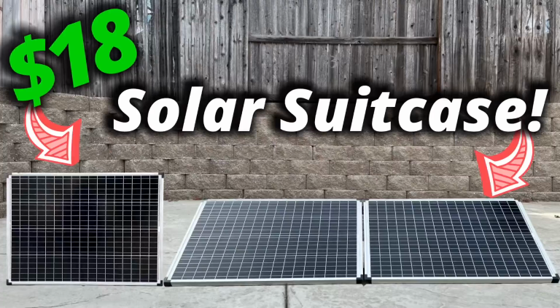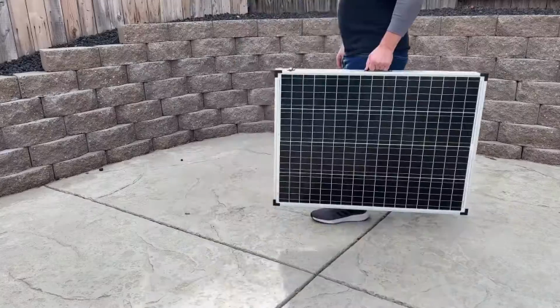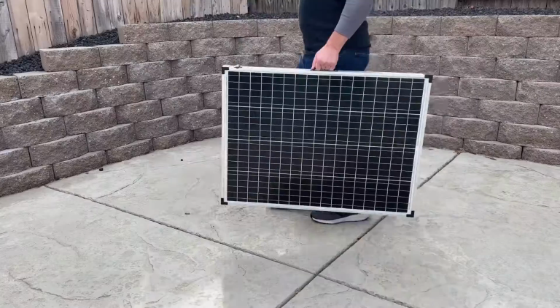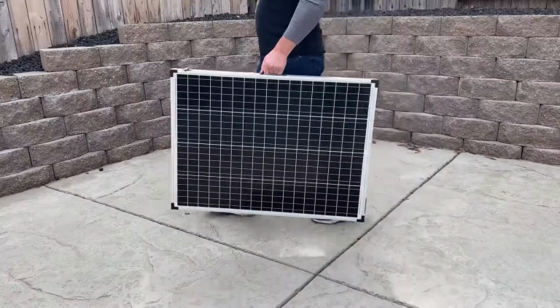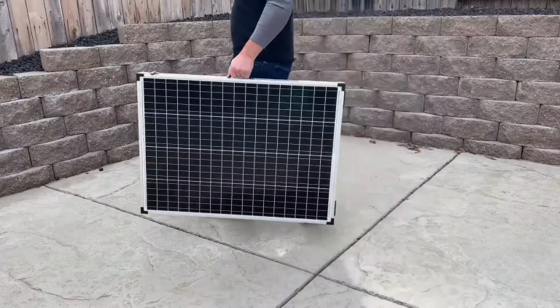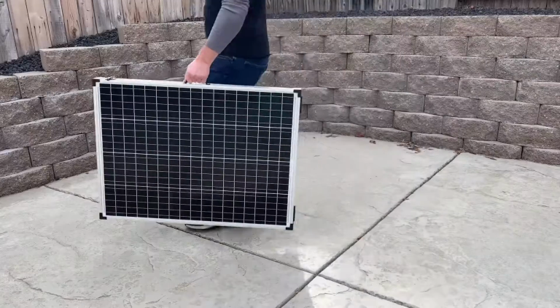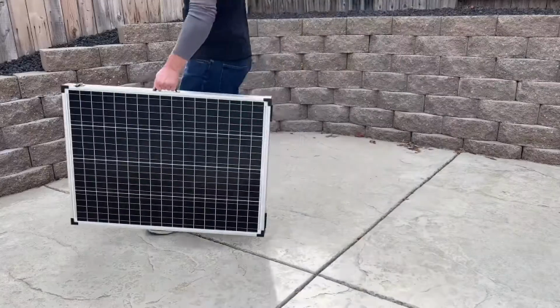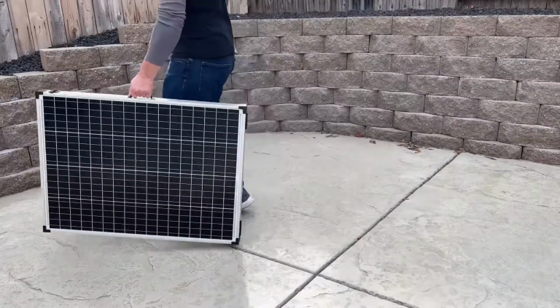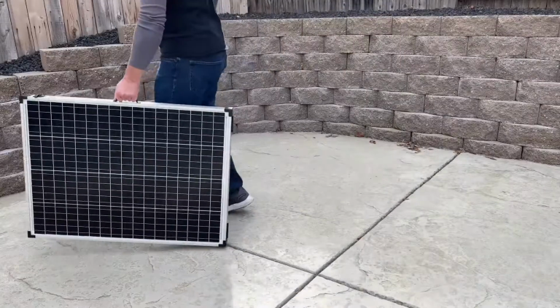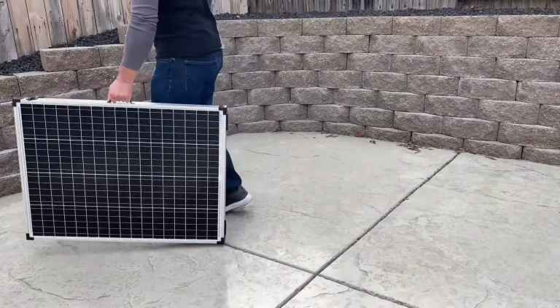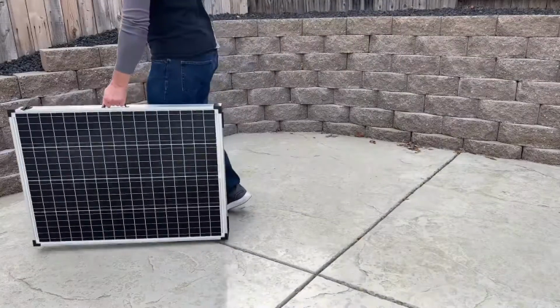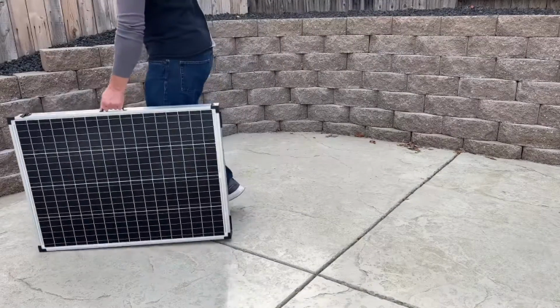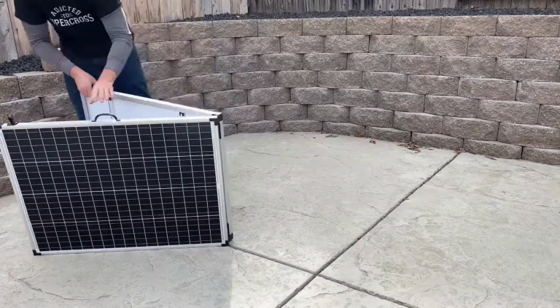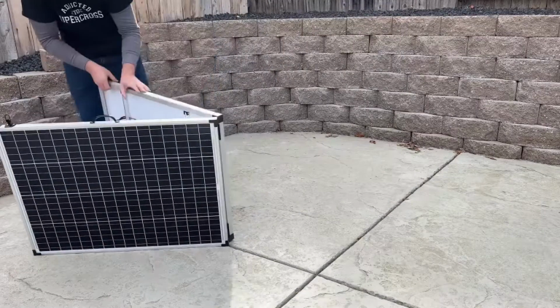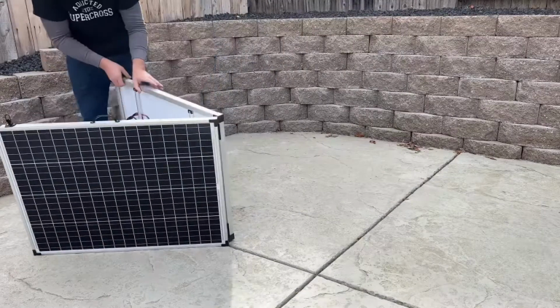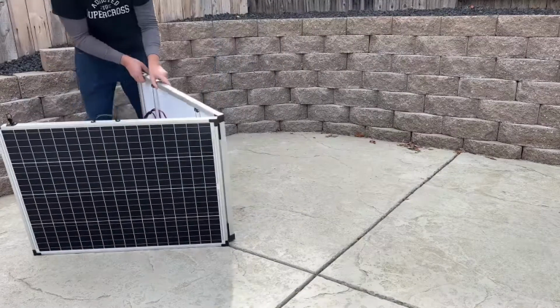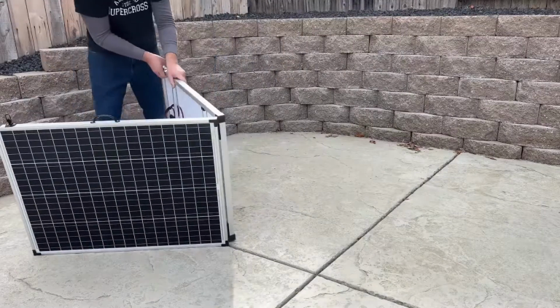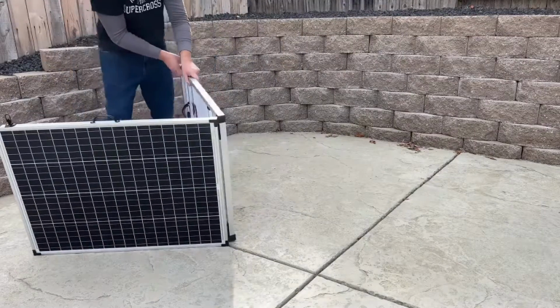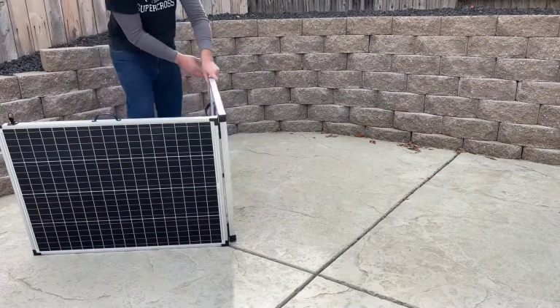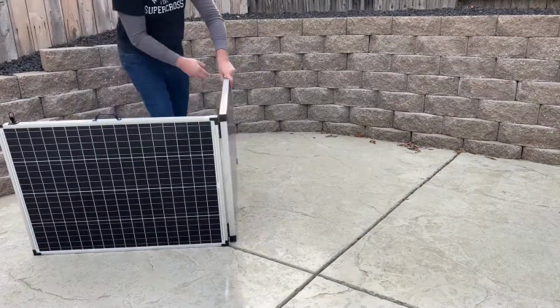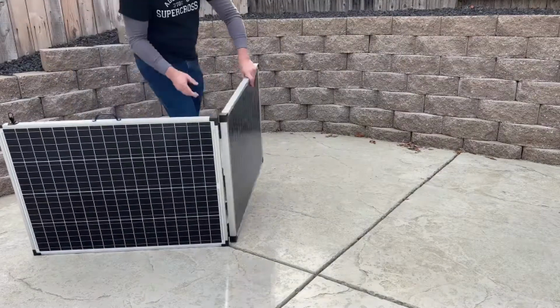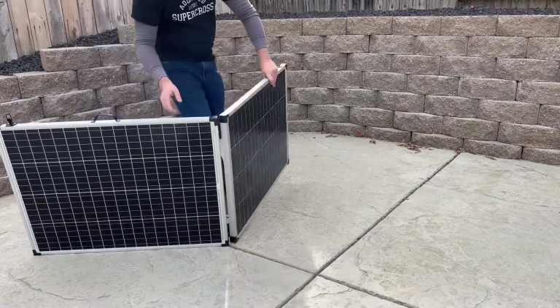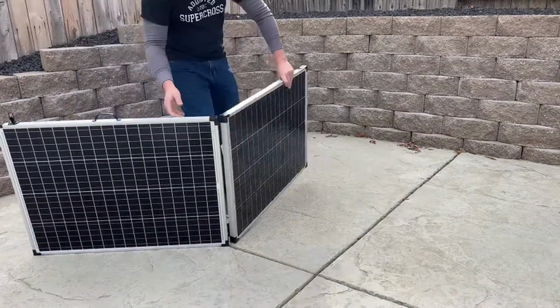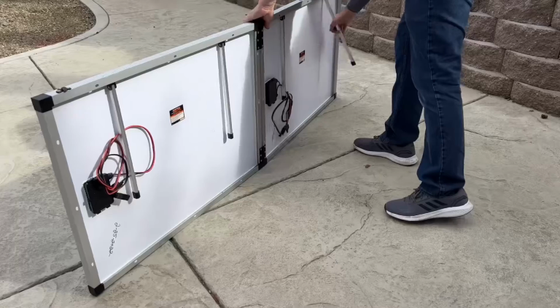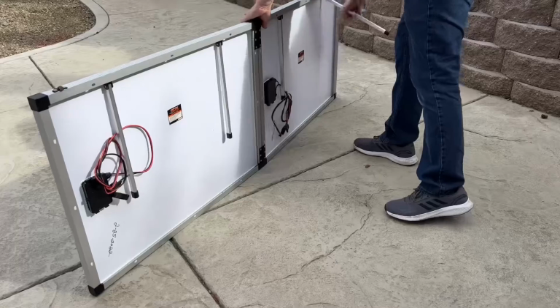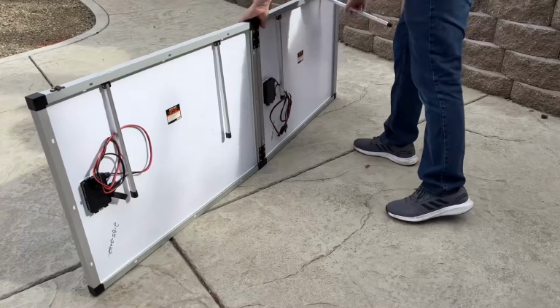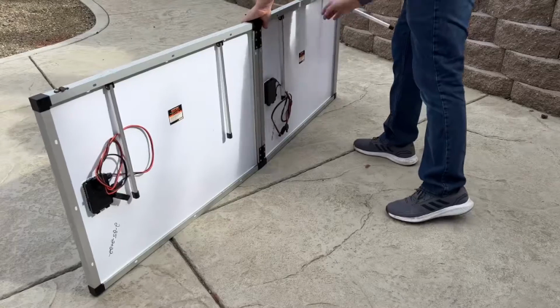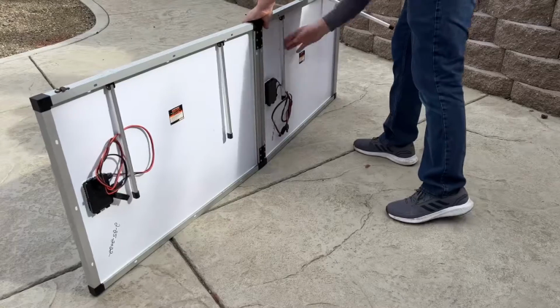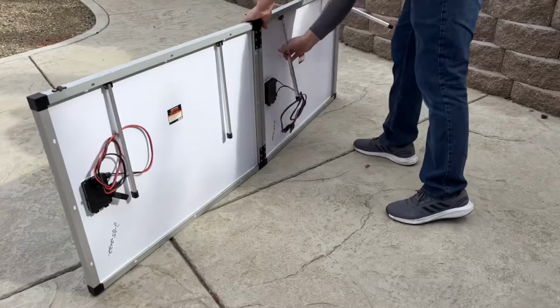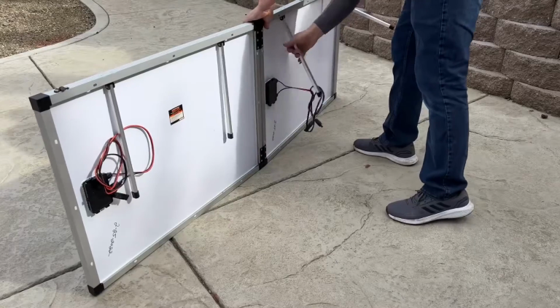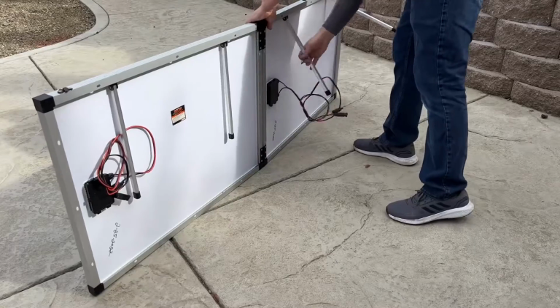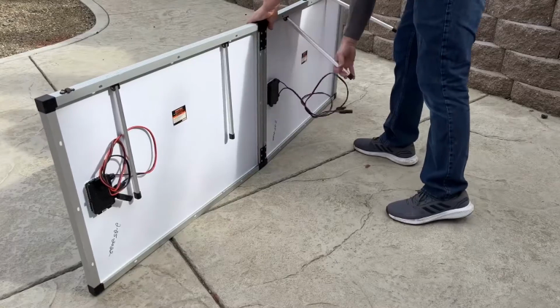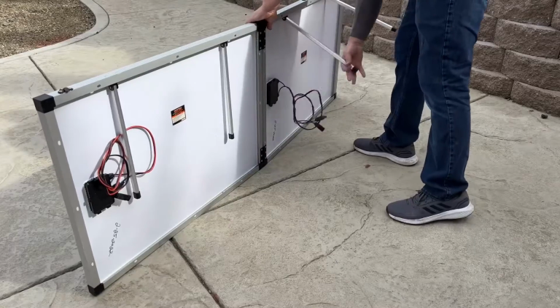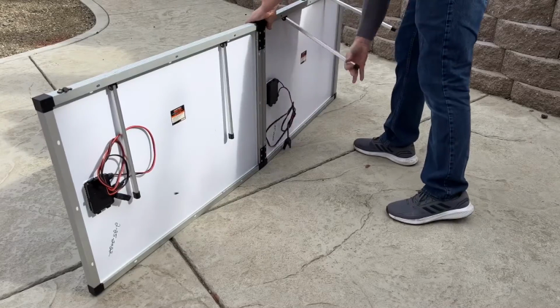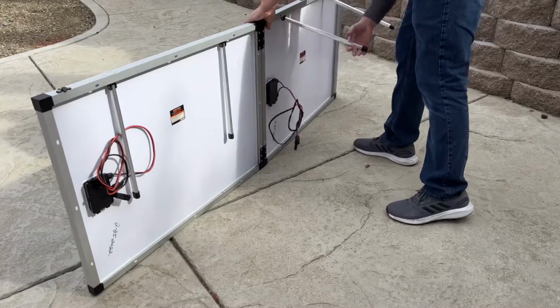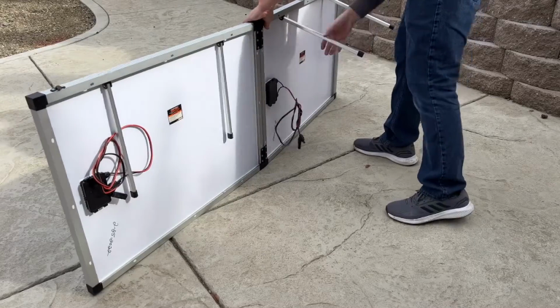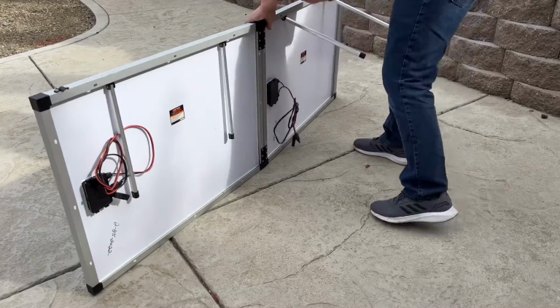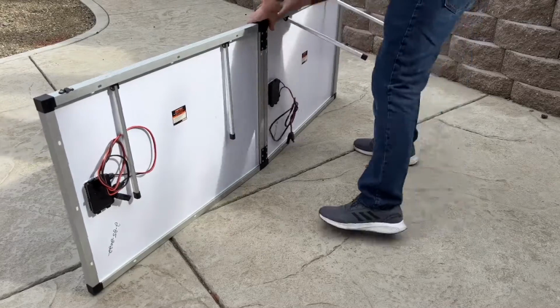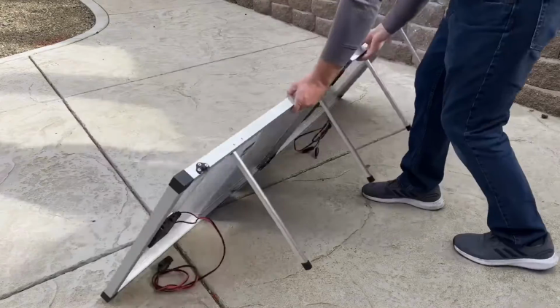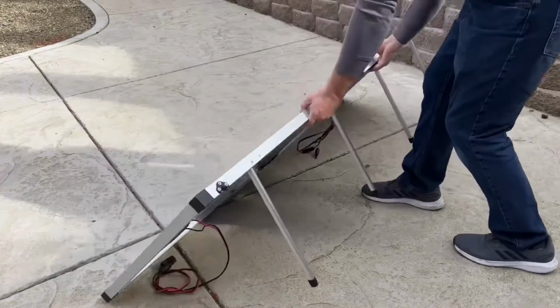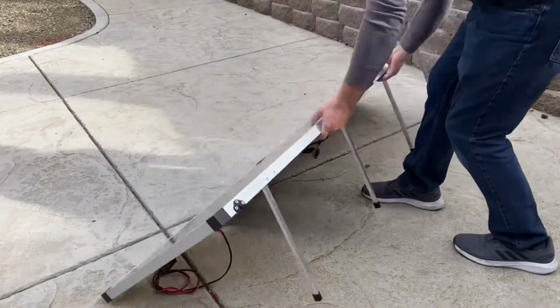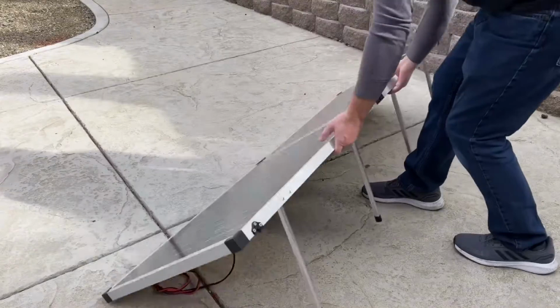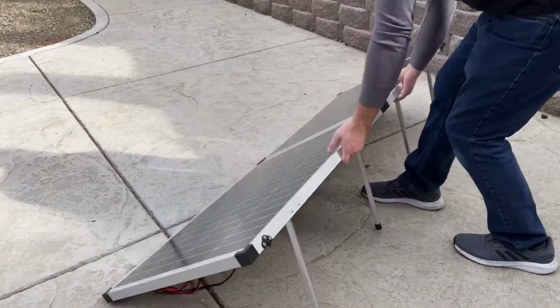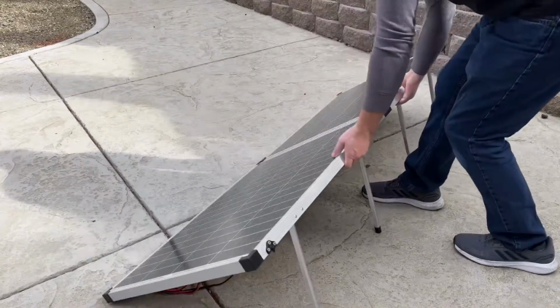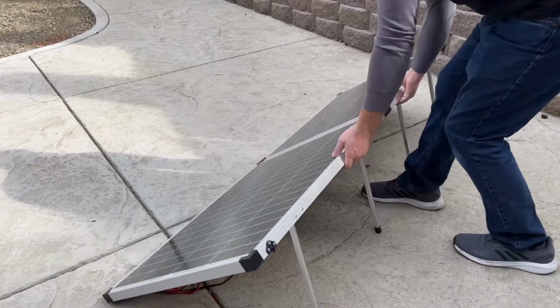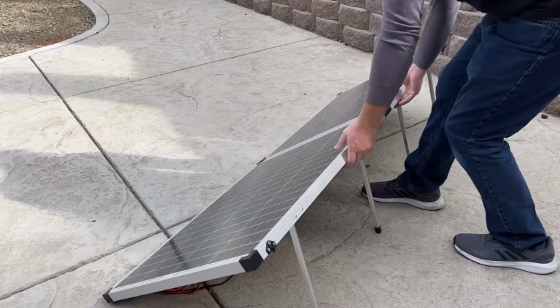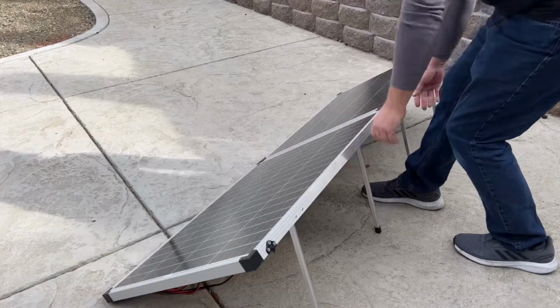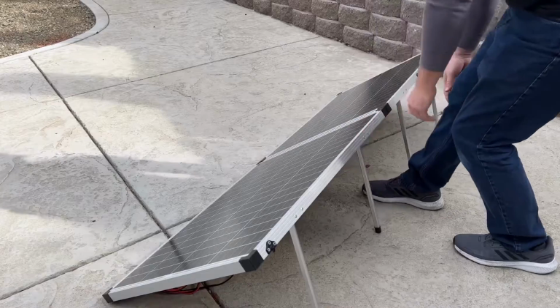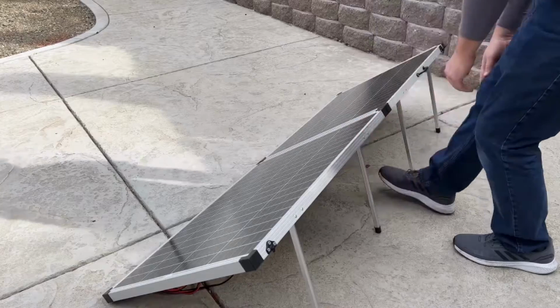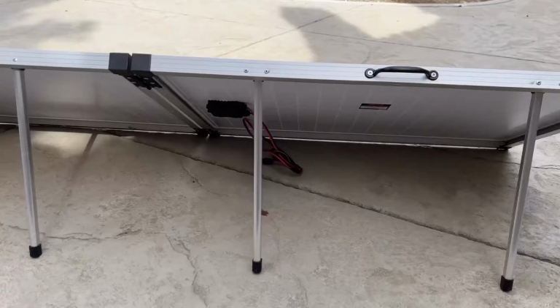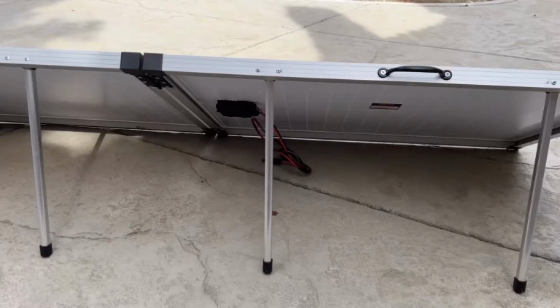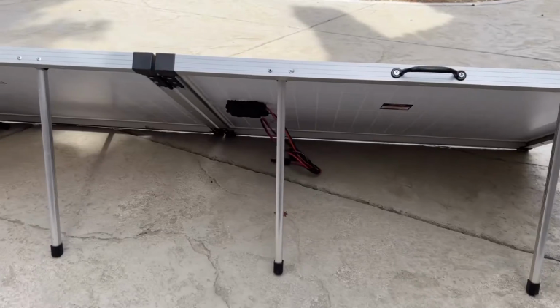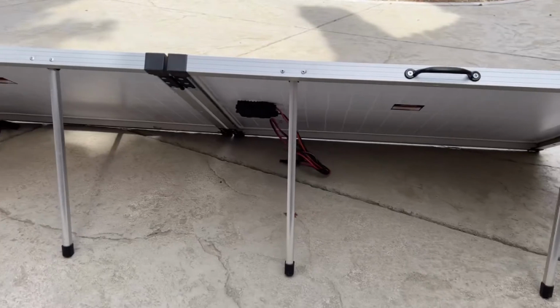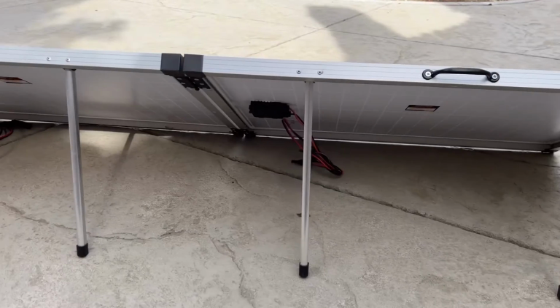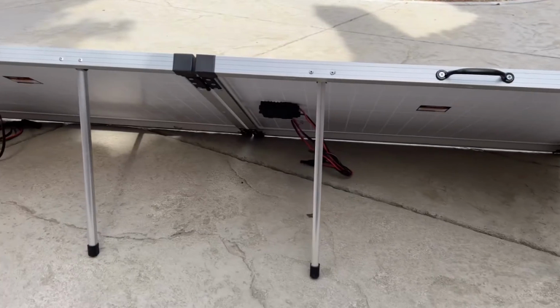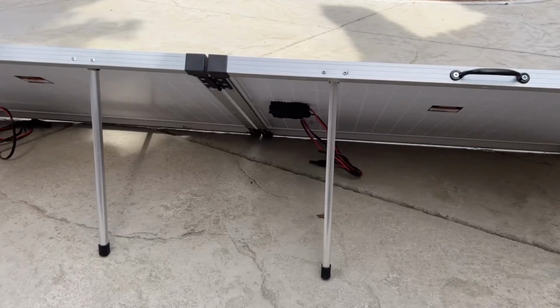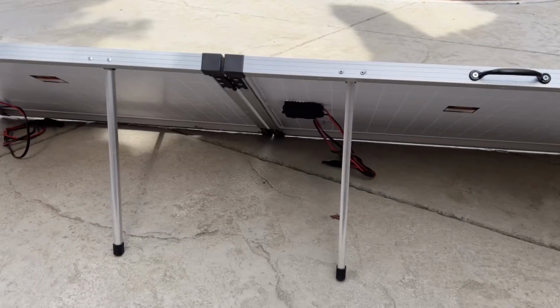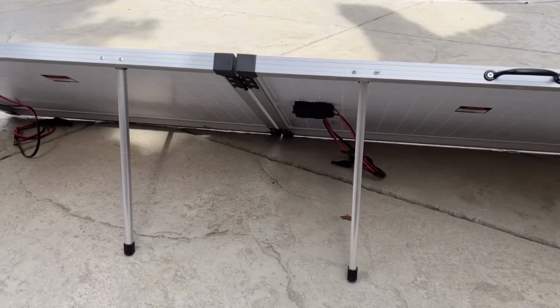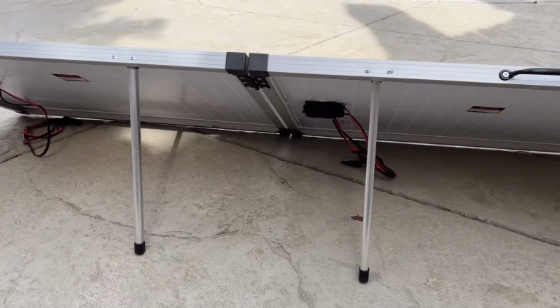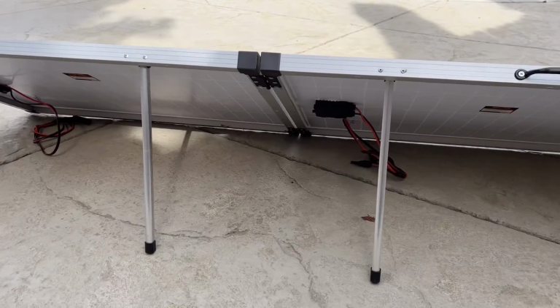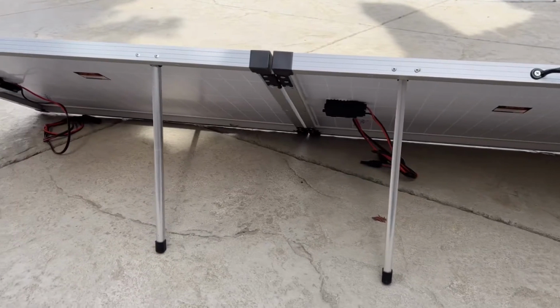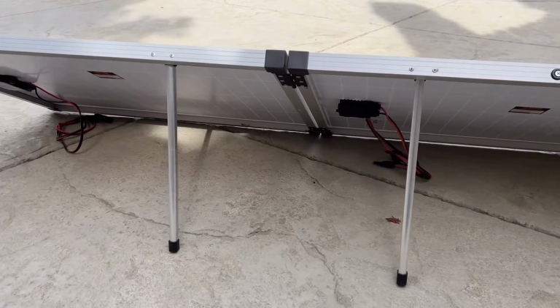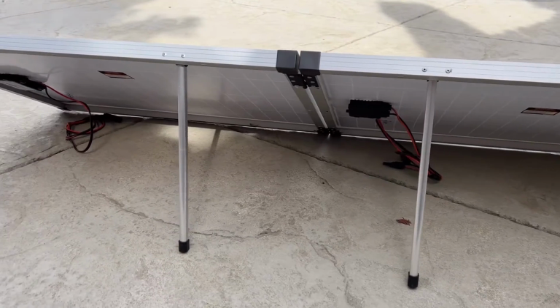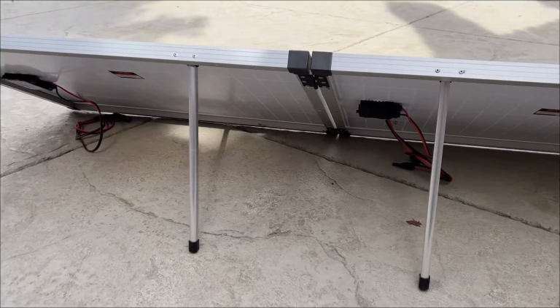In today's video I'm going to show you how to build your own solar suitcase, which is a lot cheaper than buying them pre-made, and it only costs about $220.